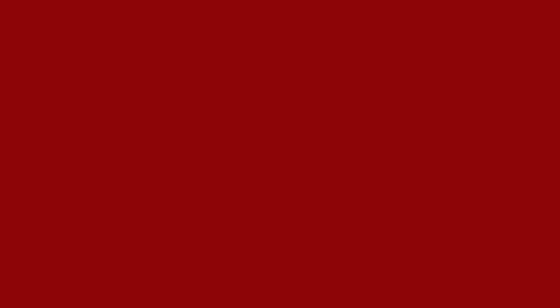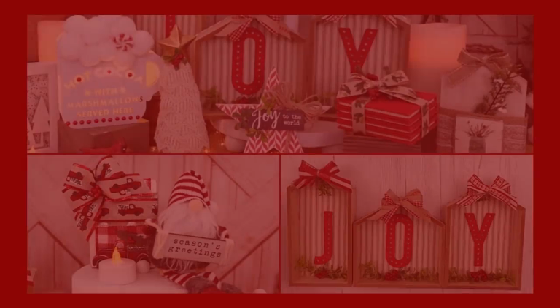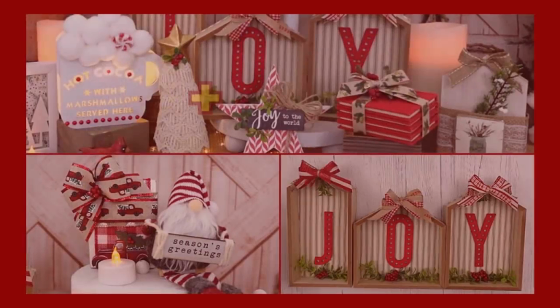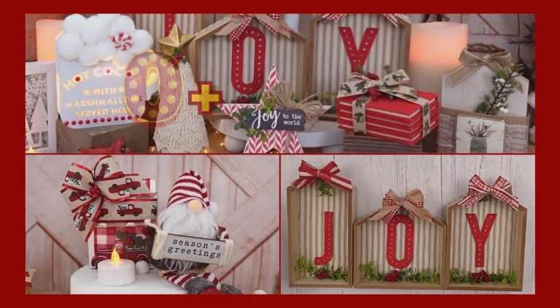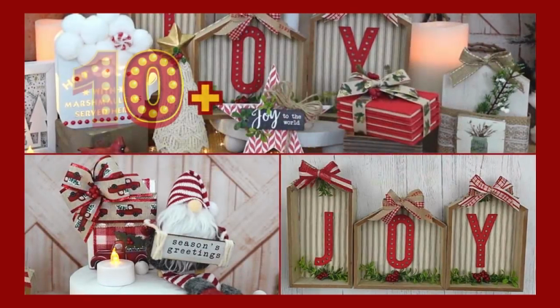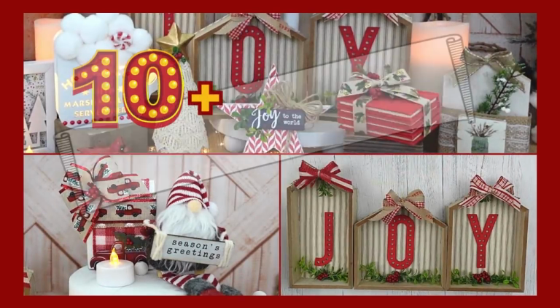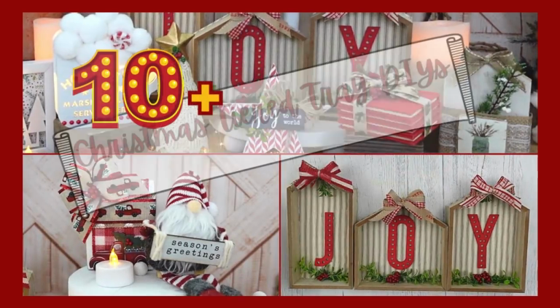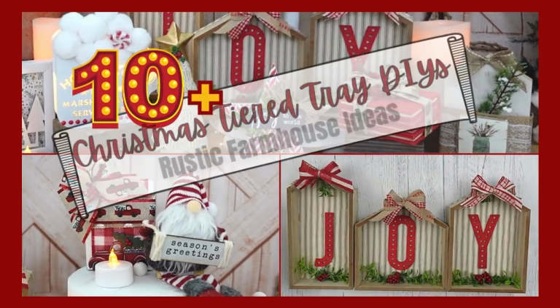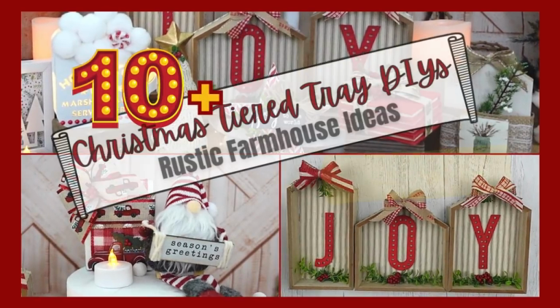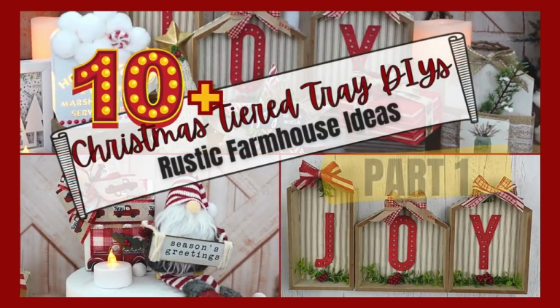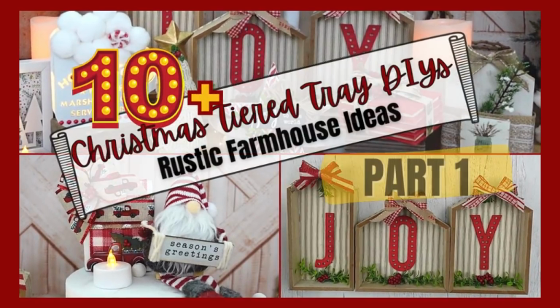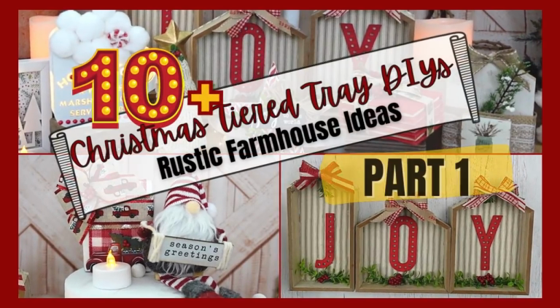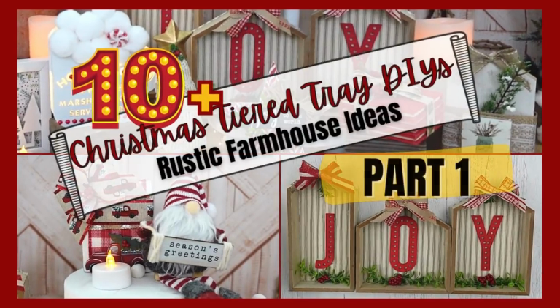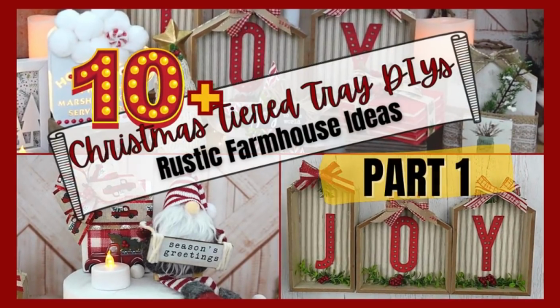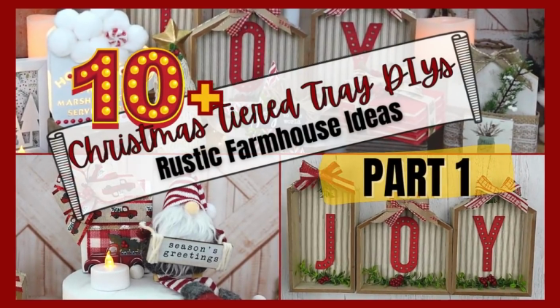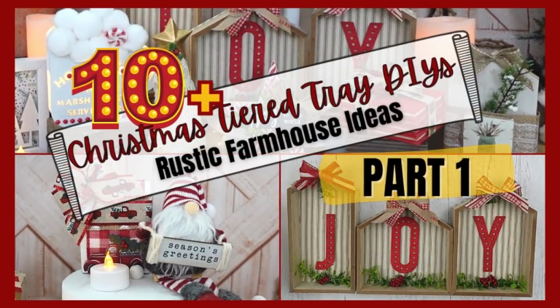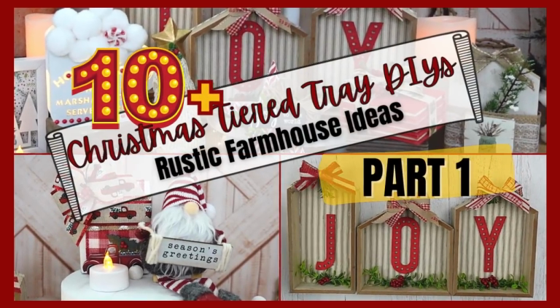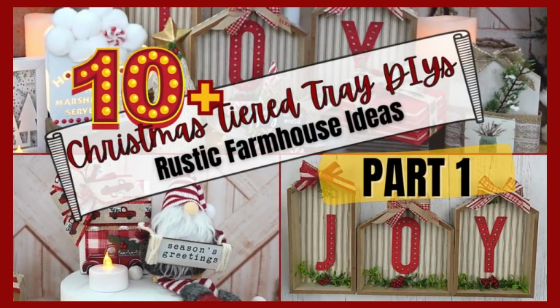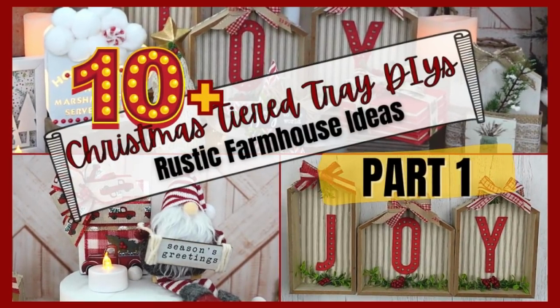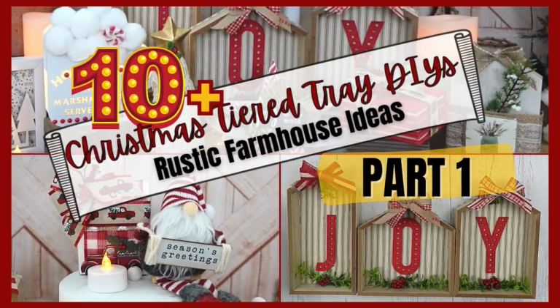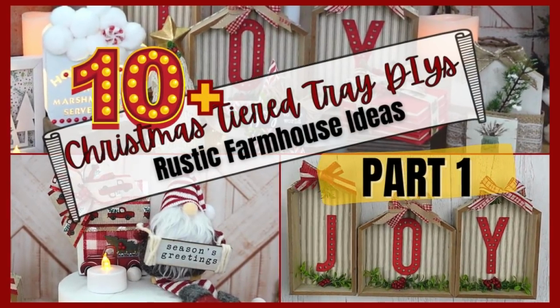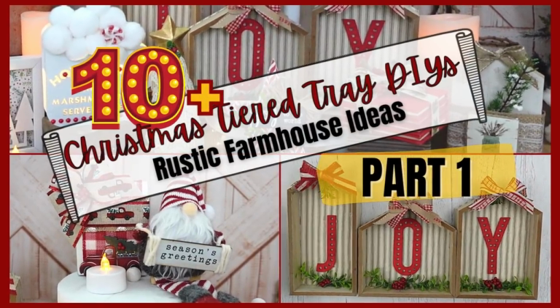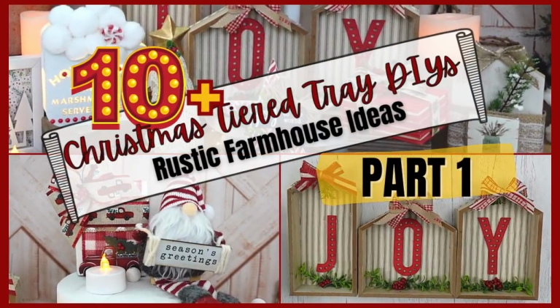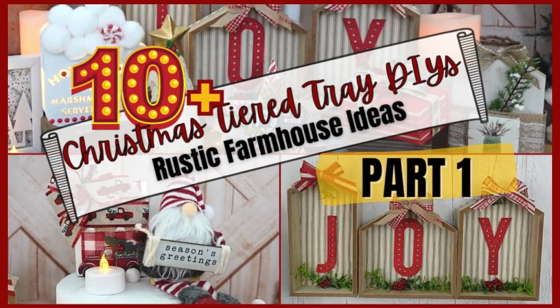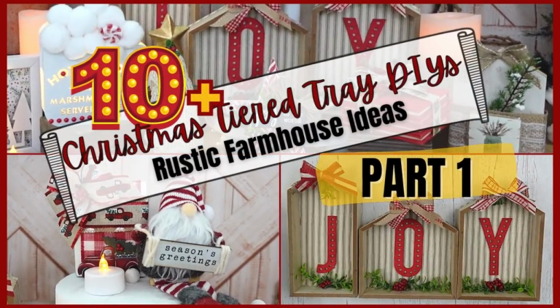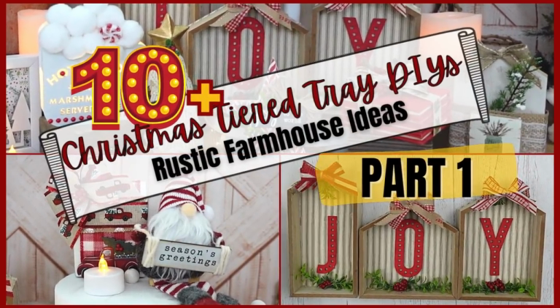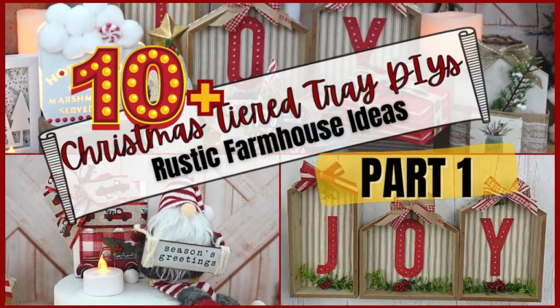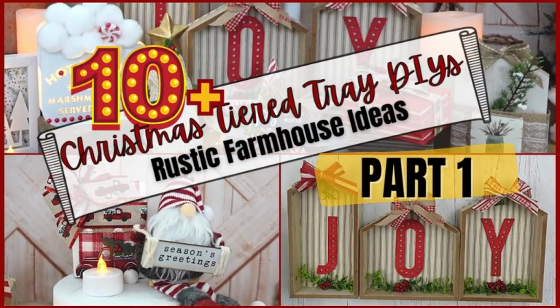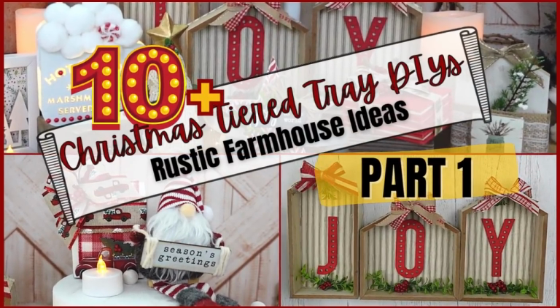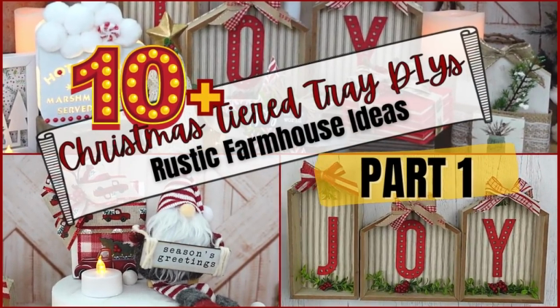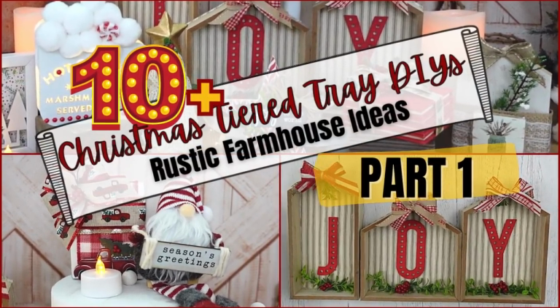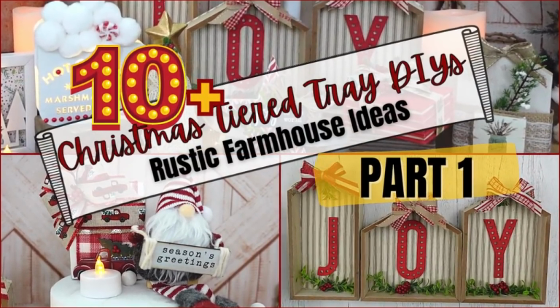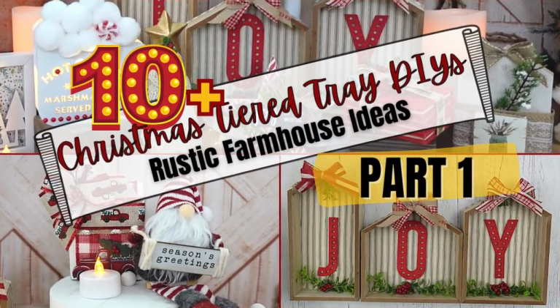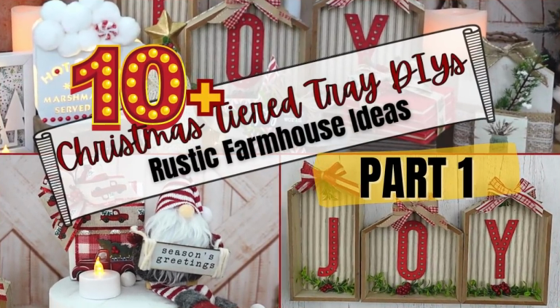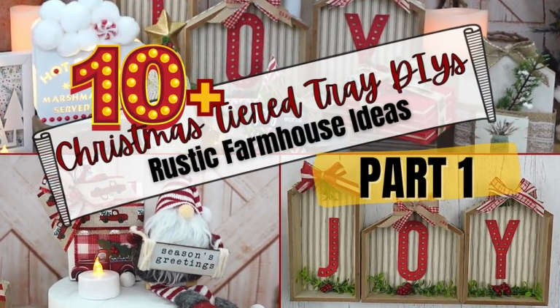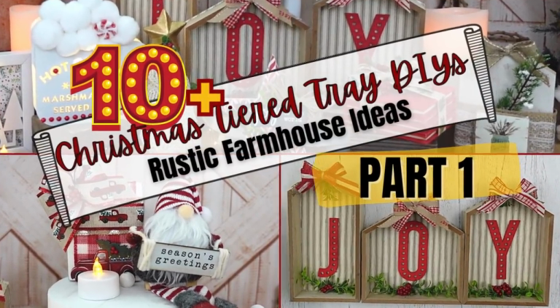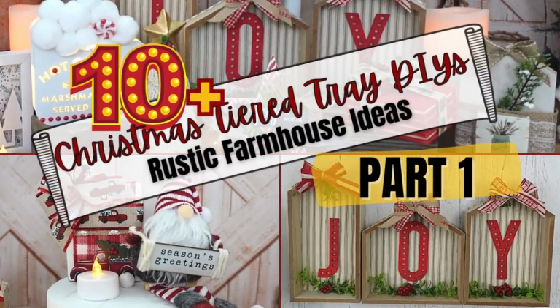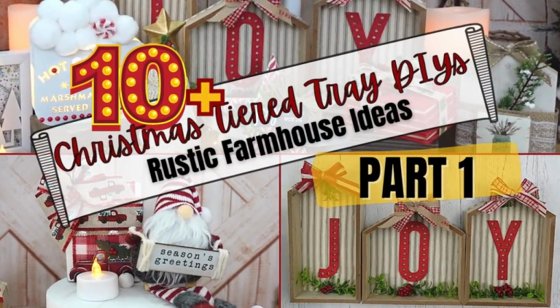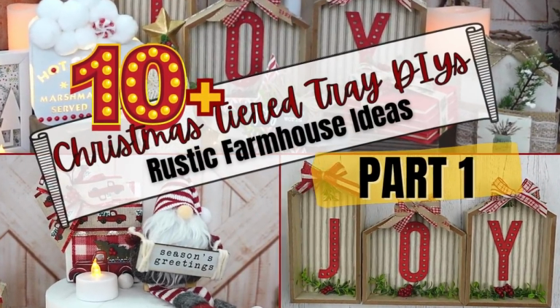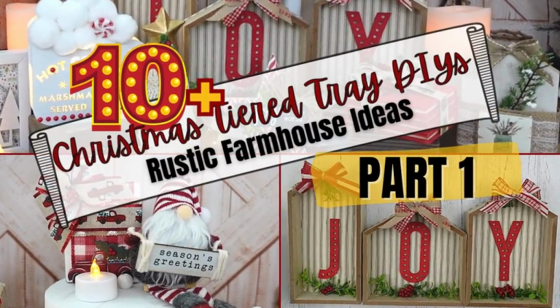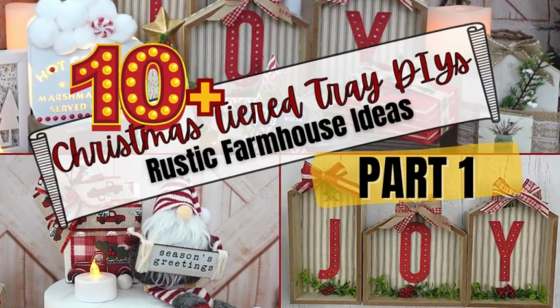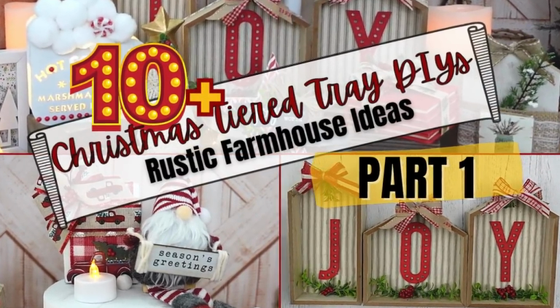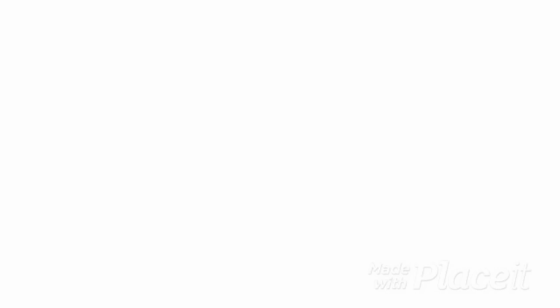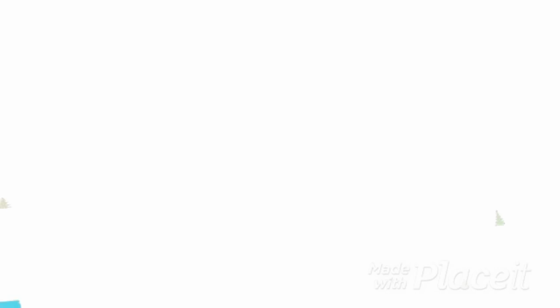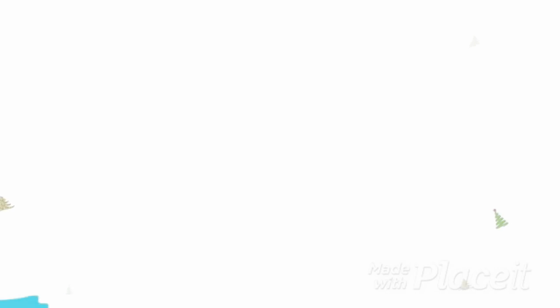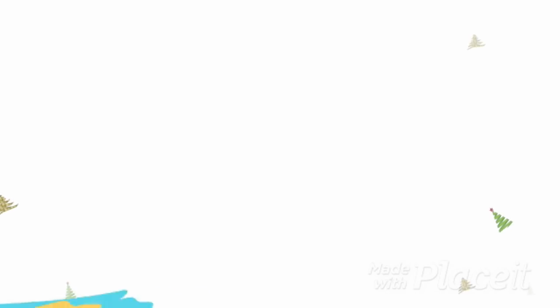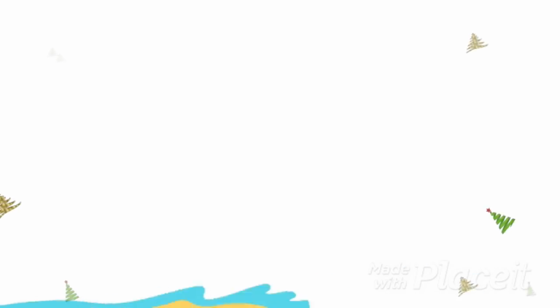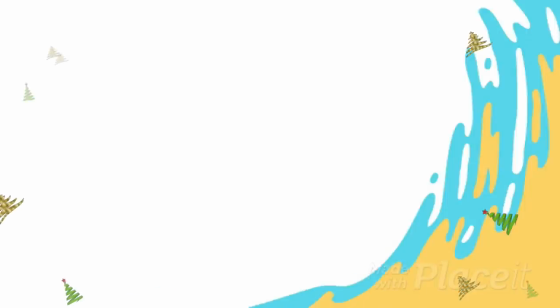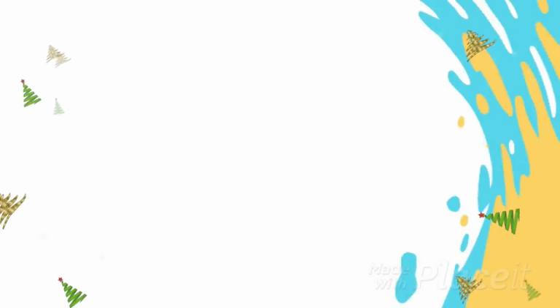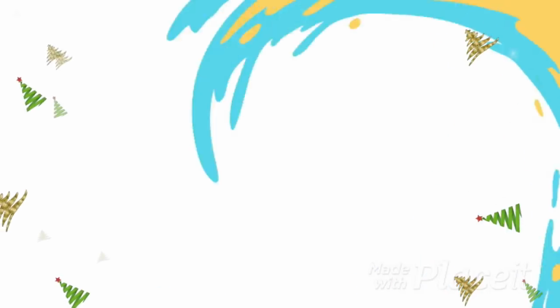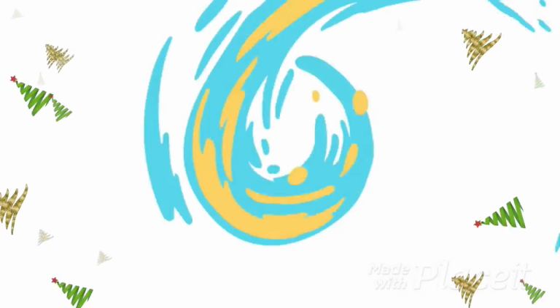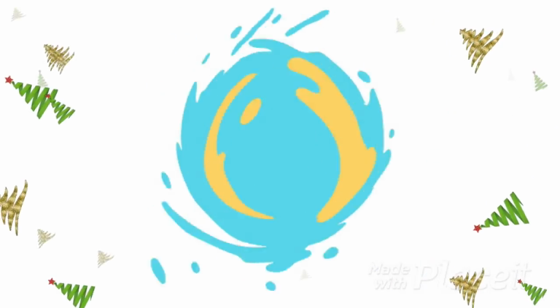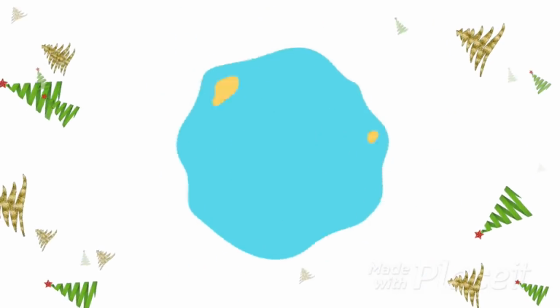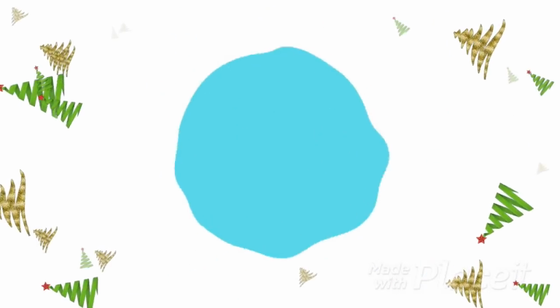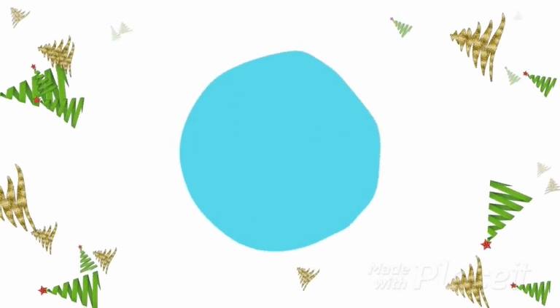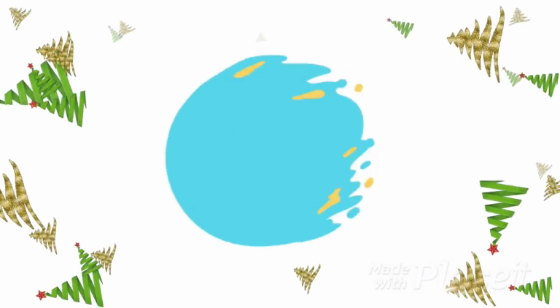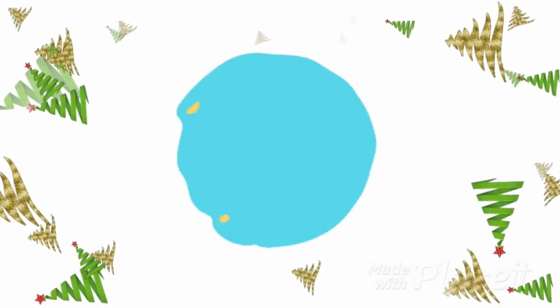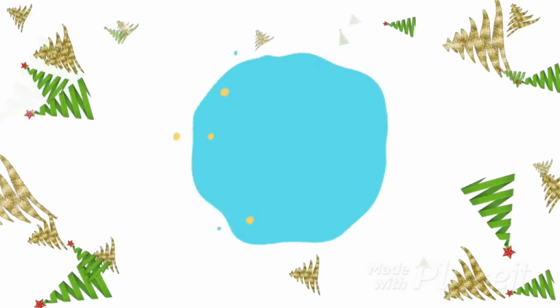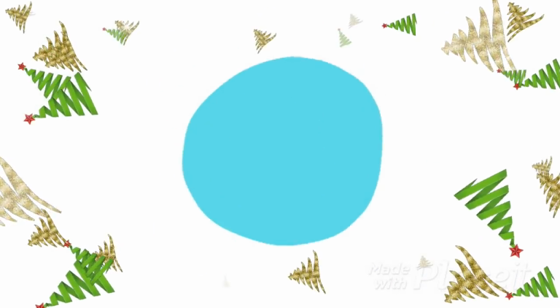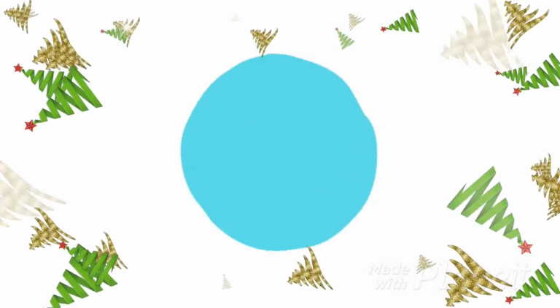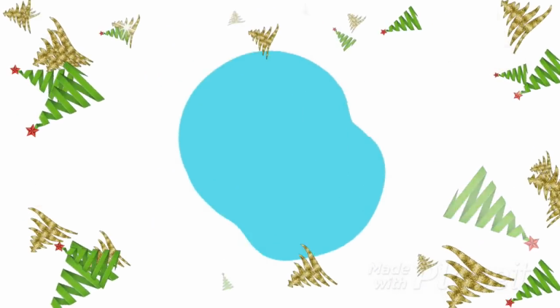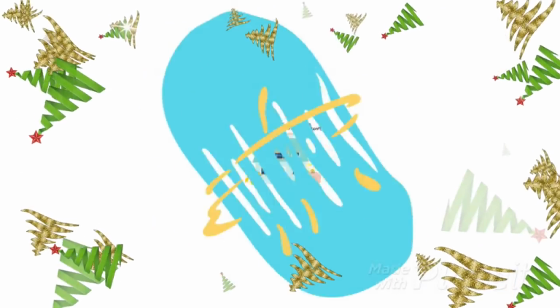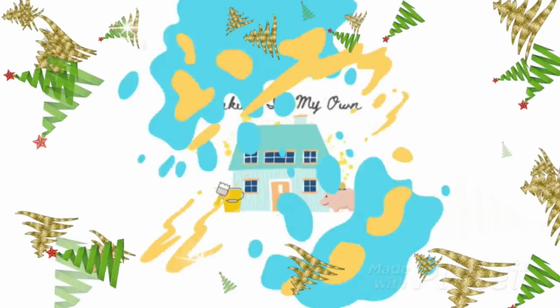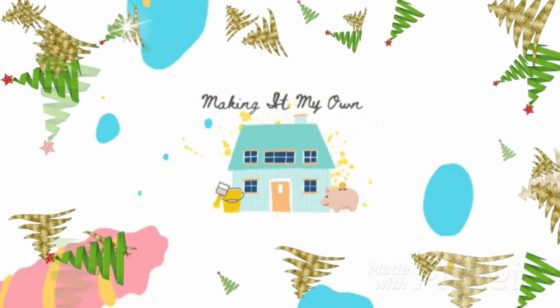Today we're making tiered tray DIYs. This is part one, so keep watching. I'm Brandy and this is Making It My Own.